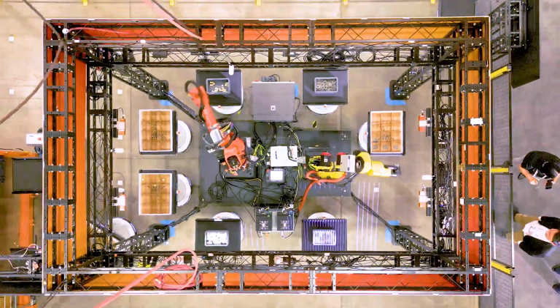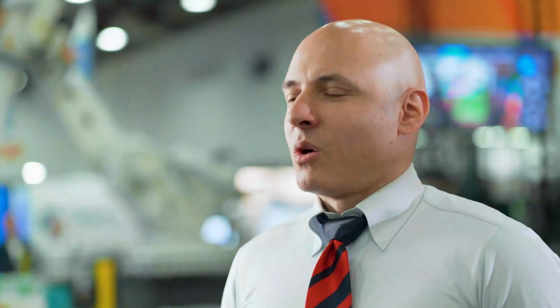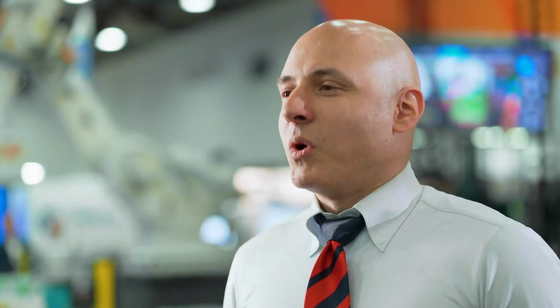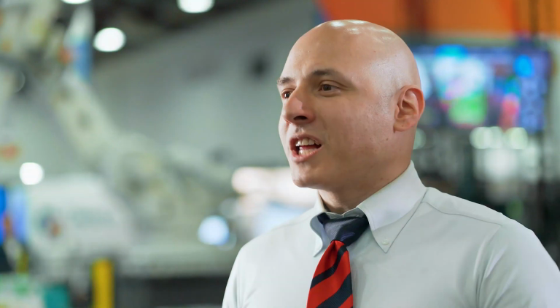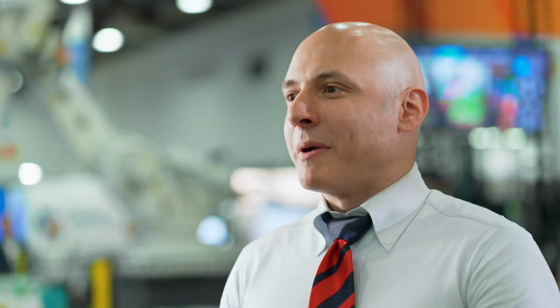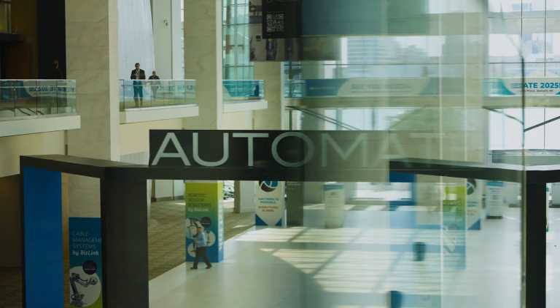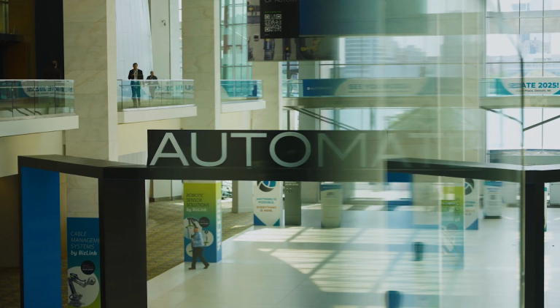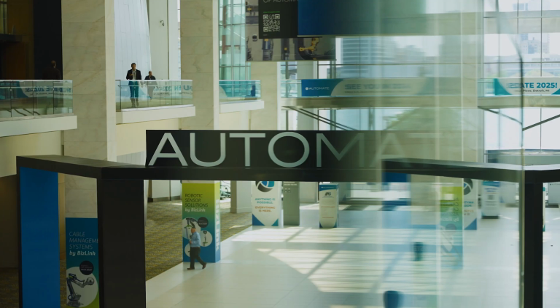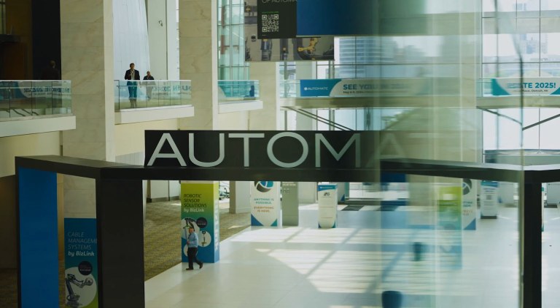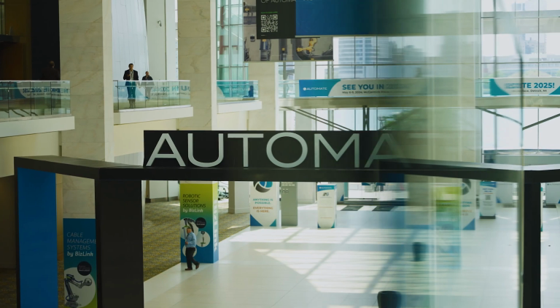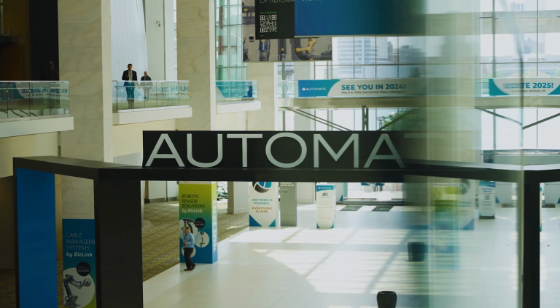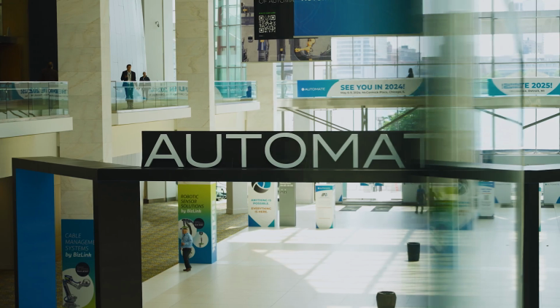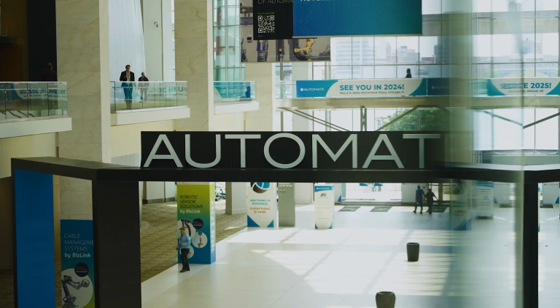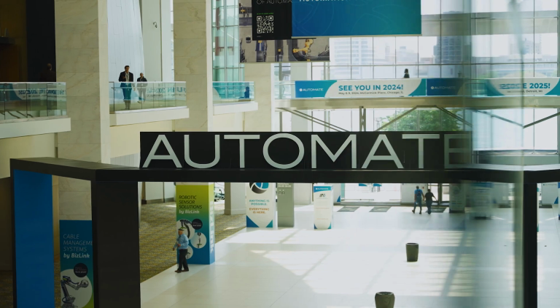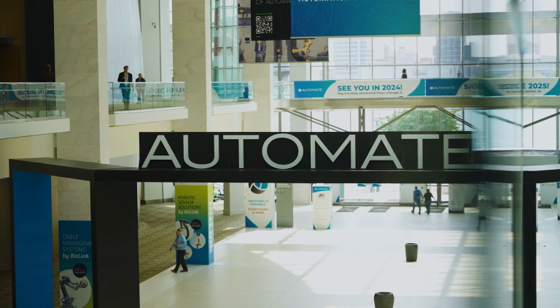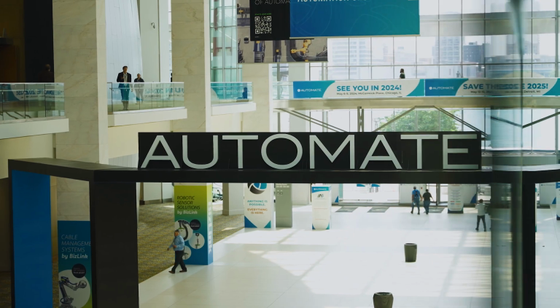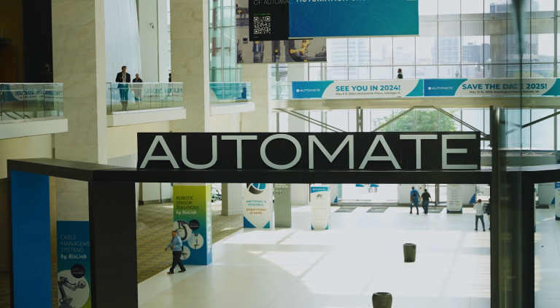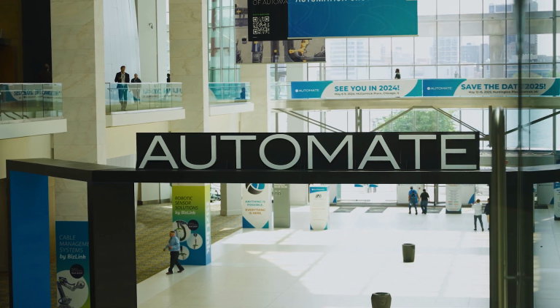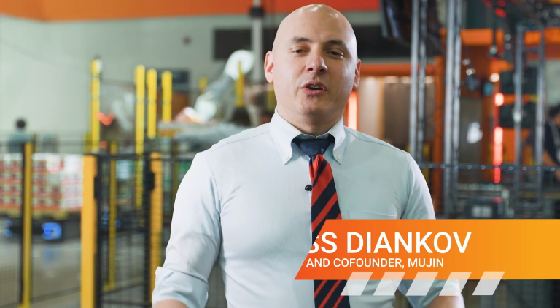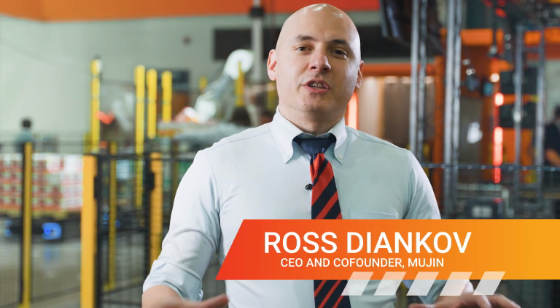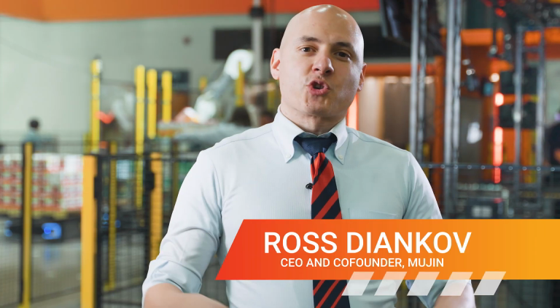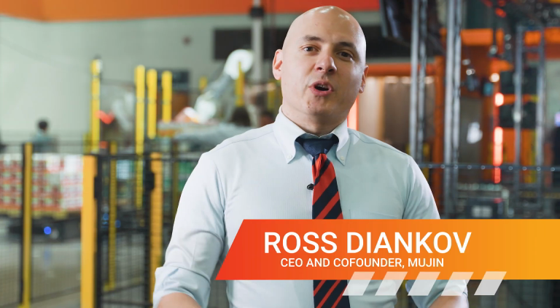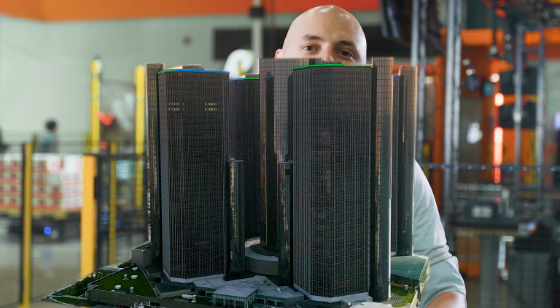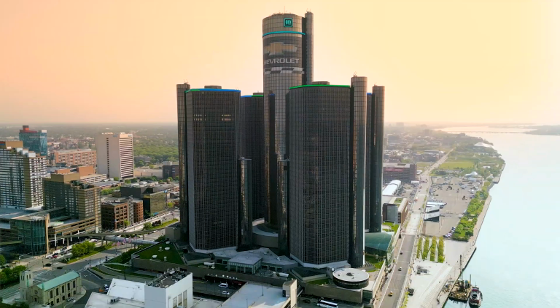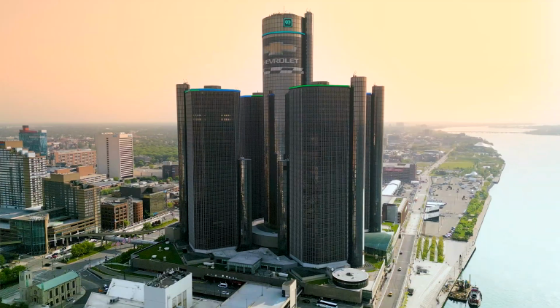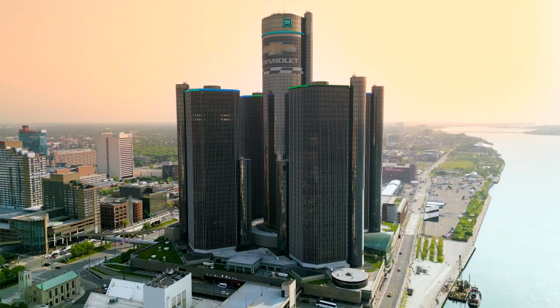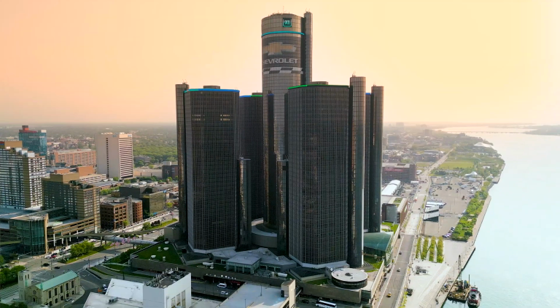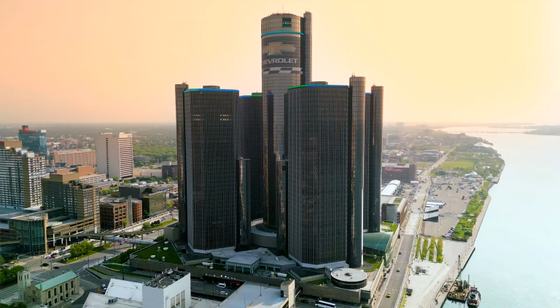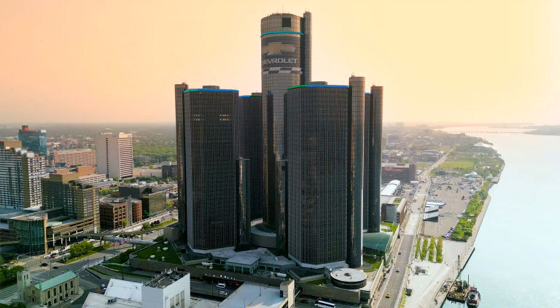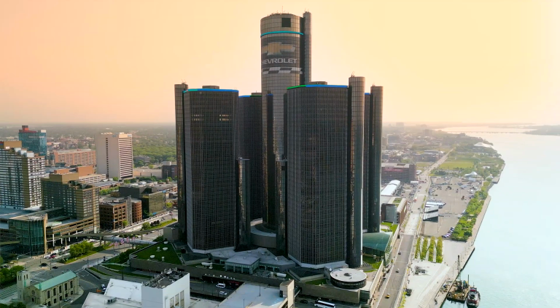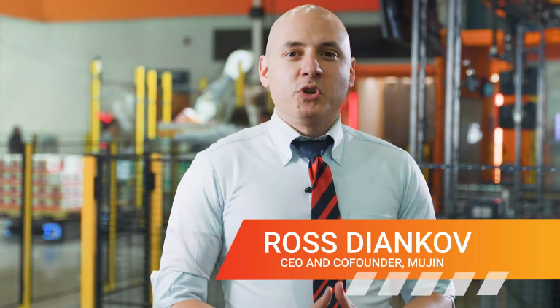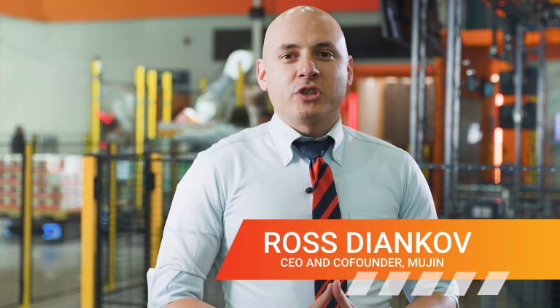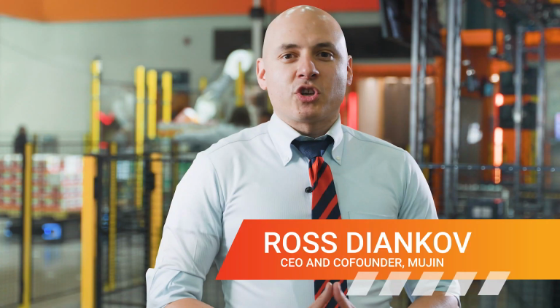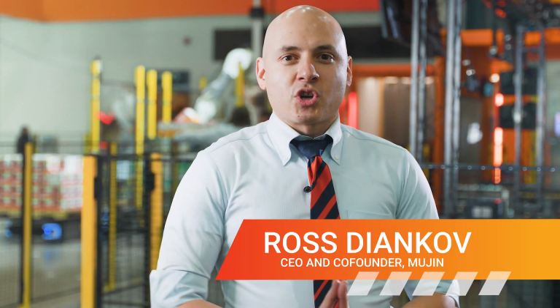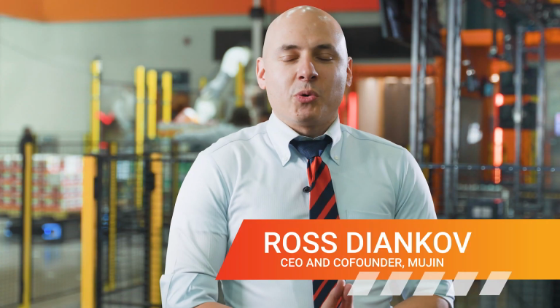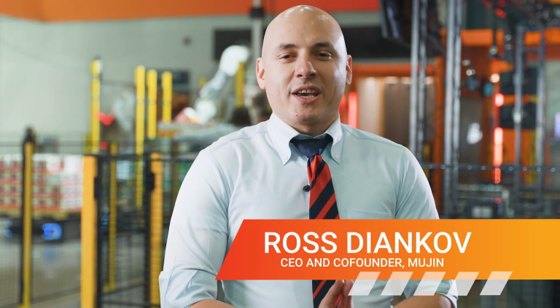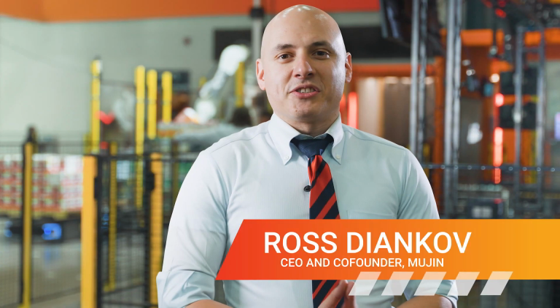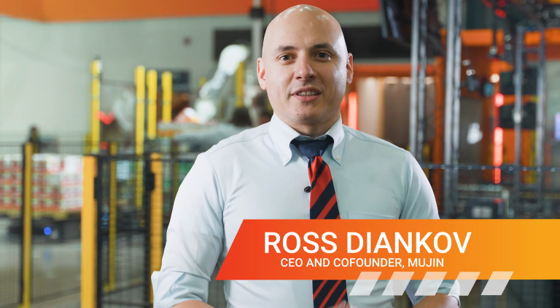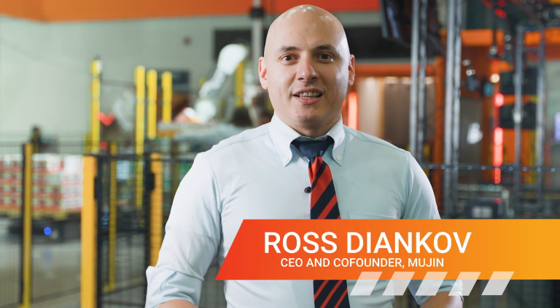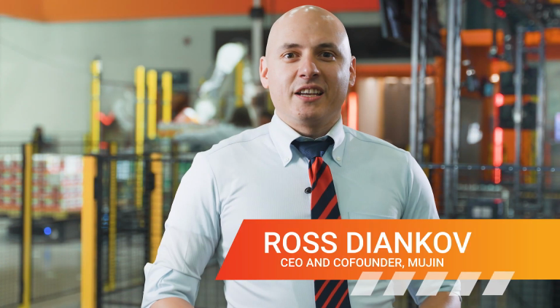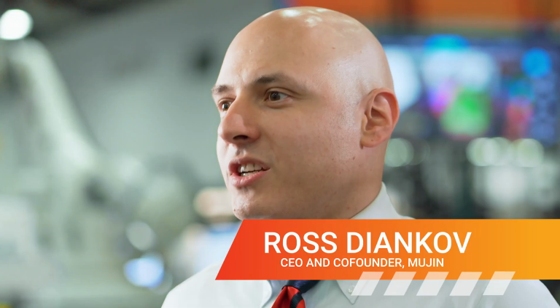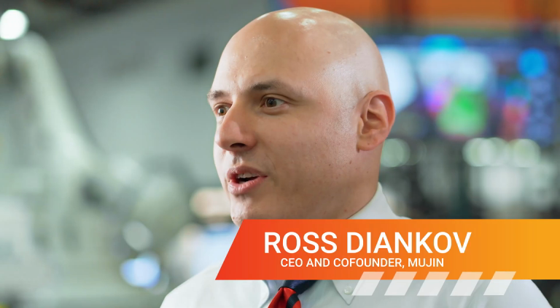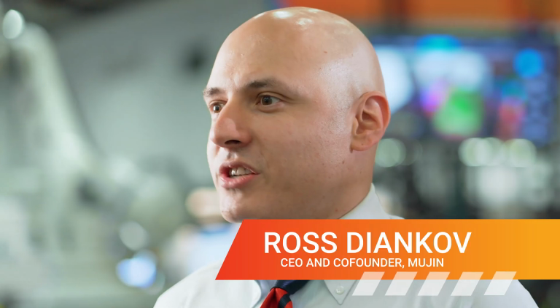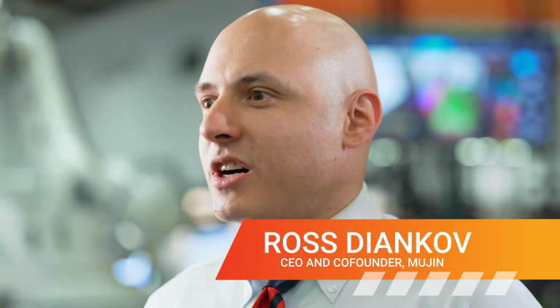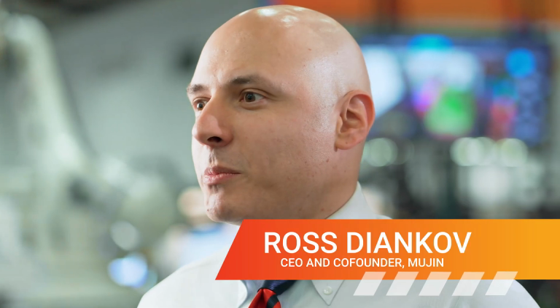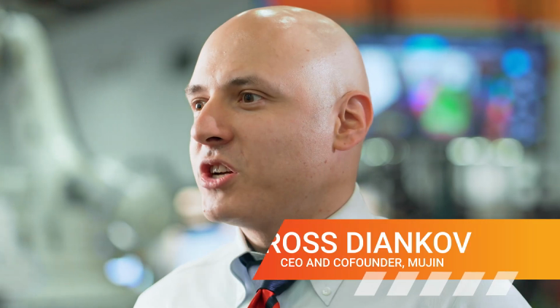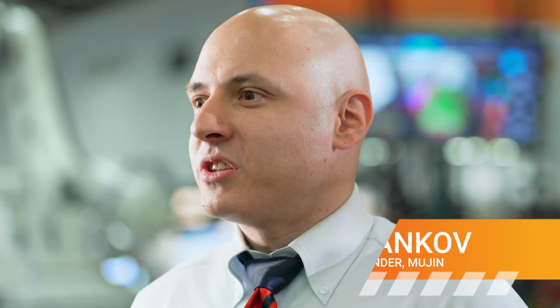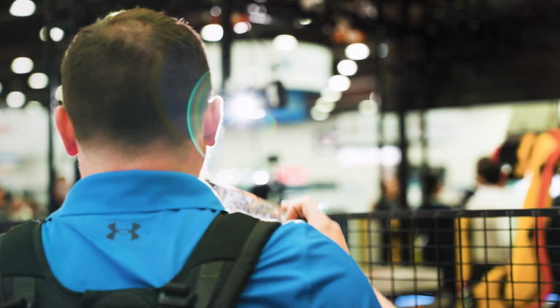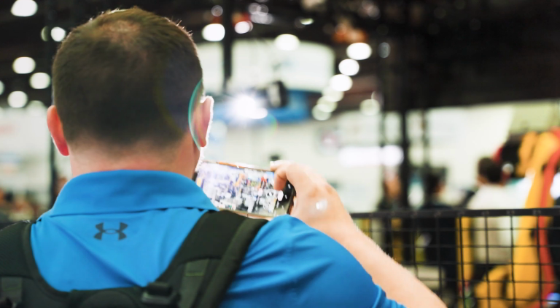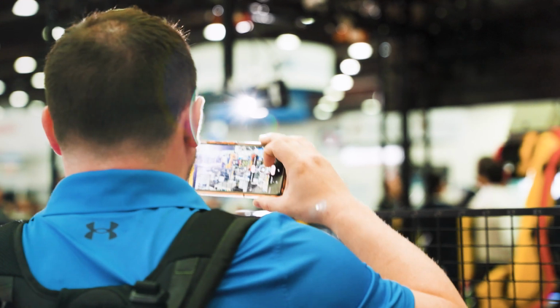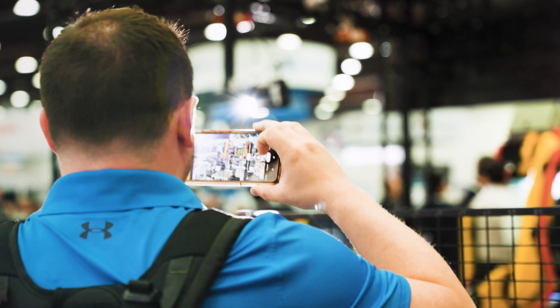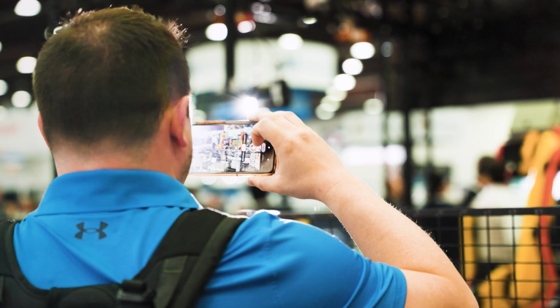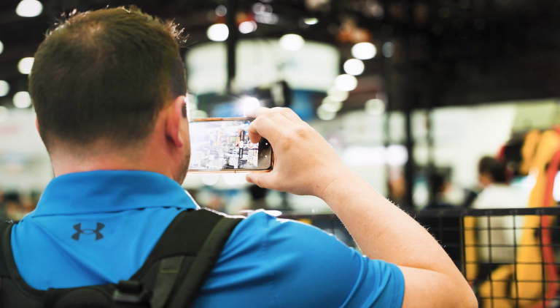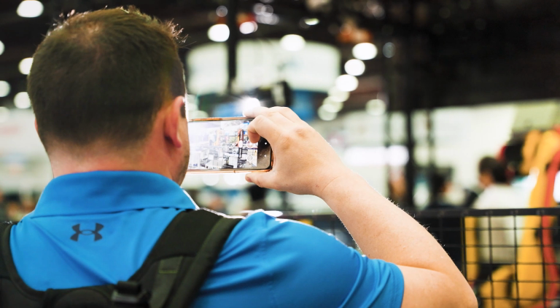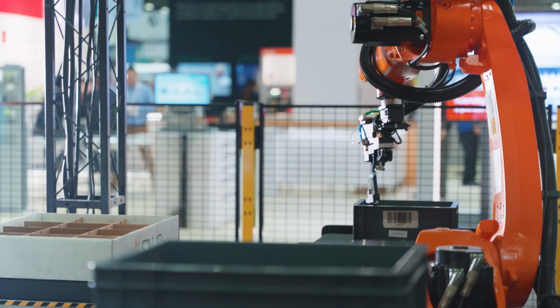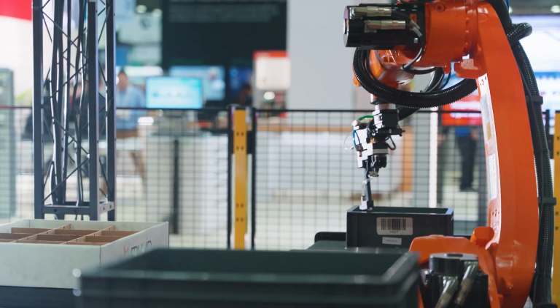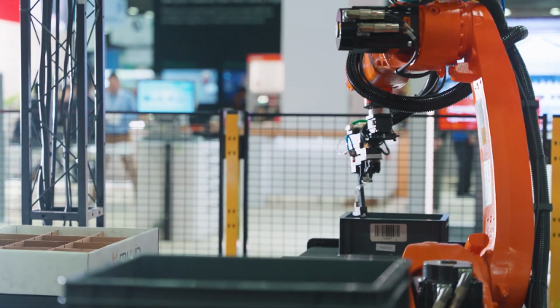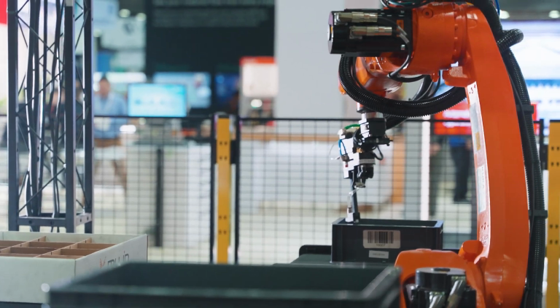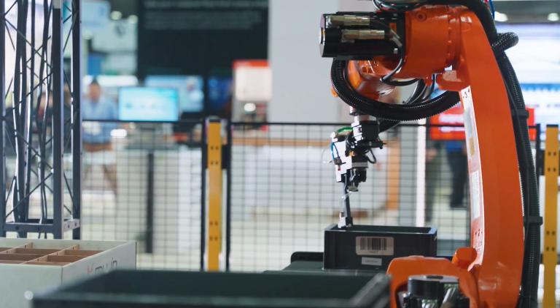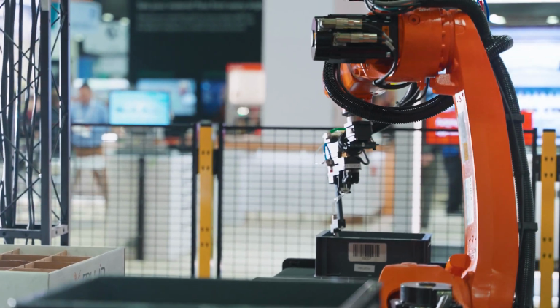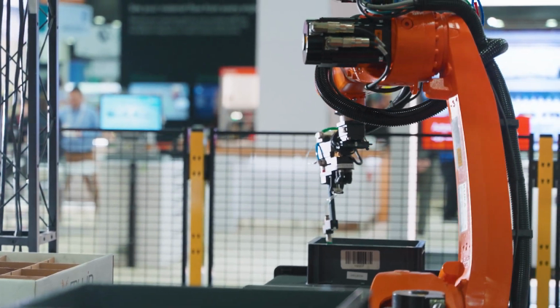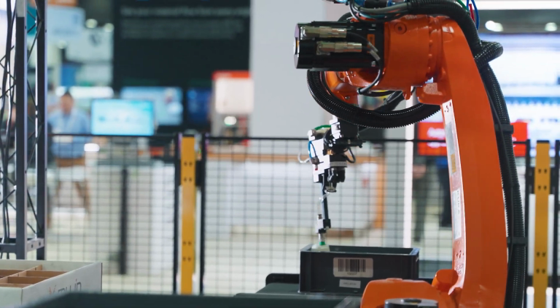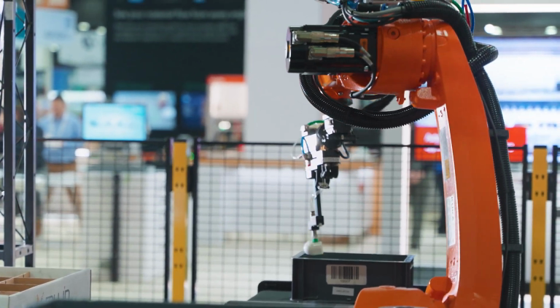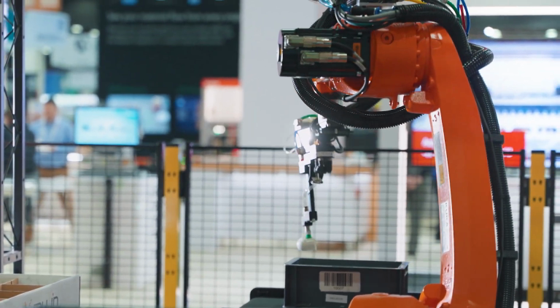Welcome to Automate 2023 here in Detroit, where Mujin is showcasing the latest and greatest automation technologies with the Mujin controller.